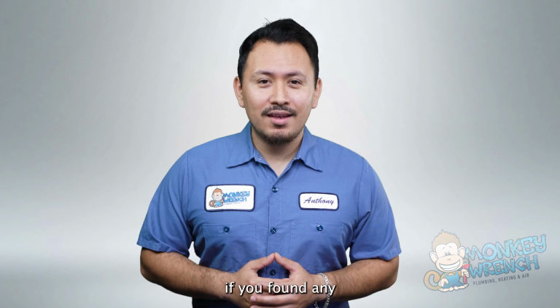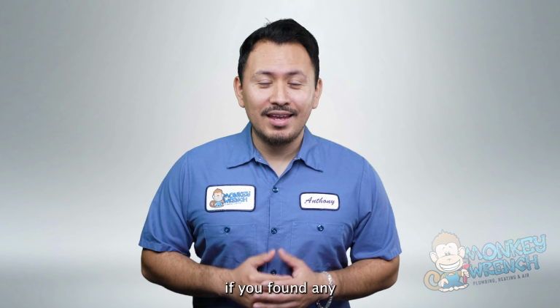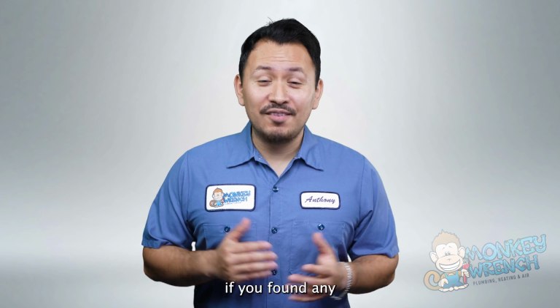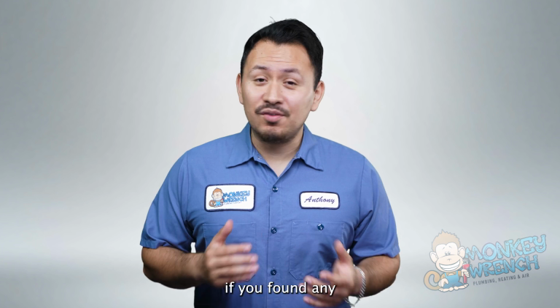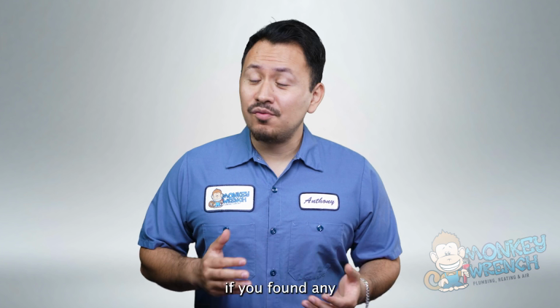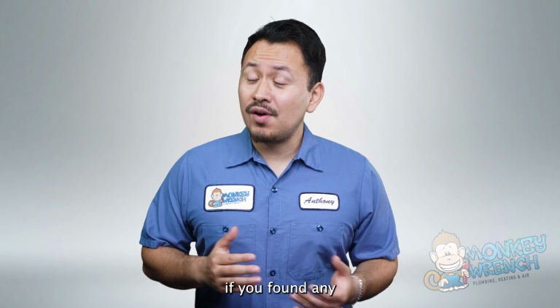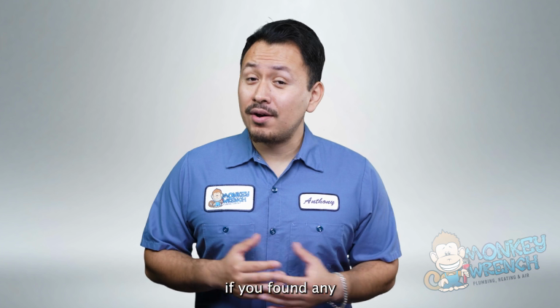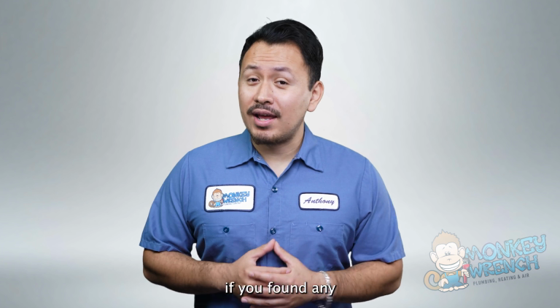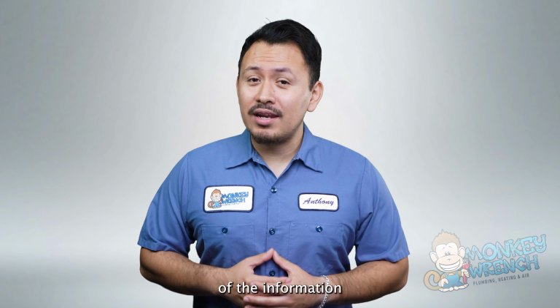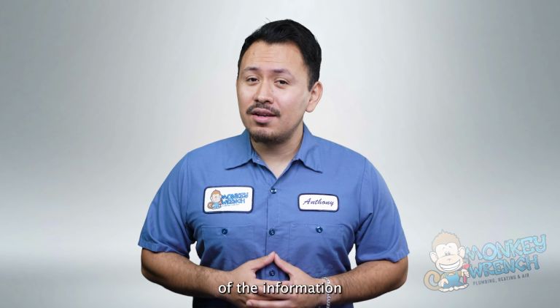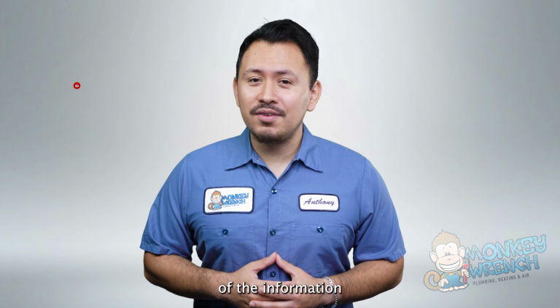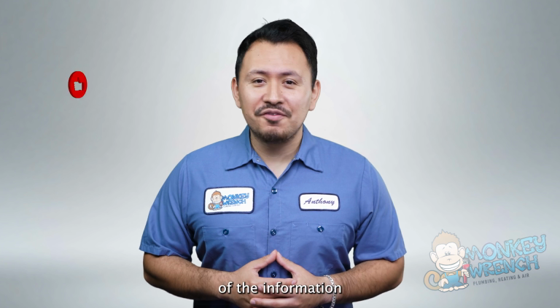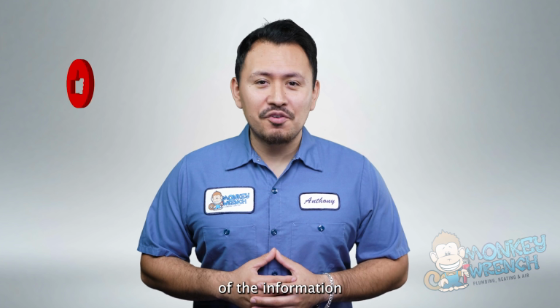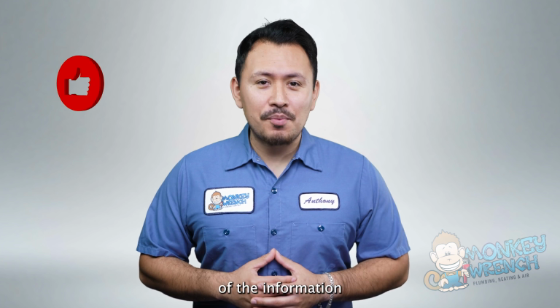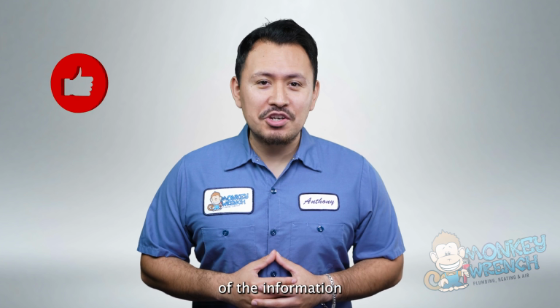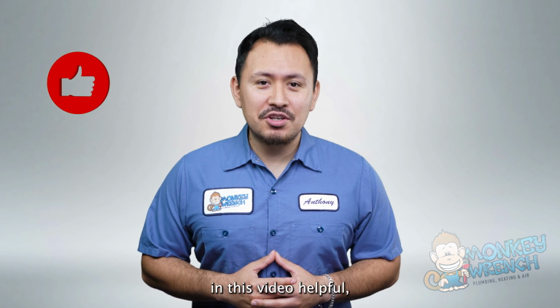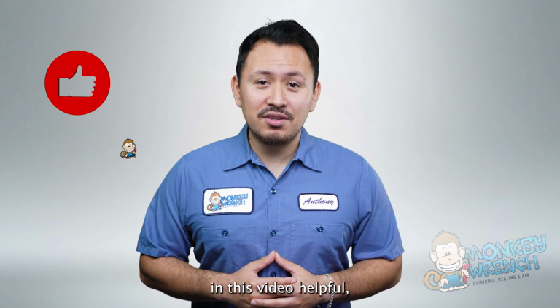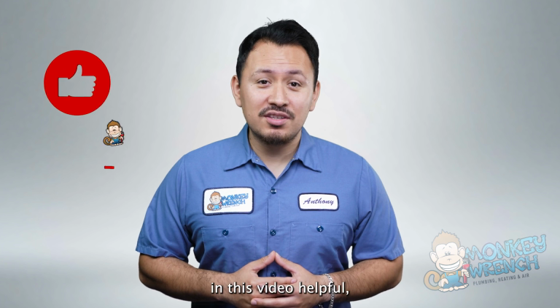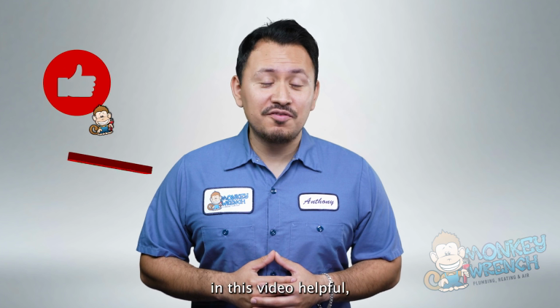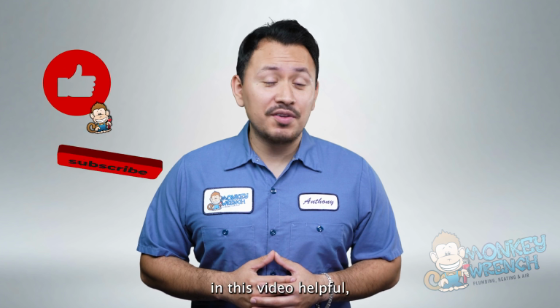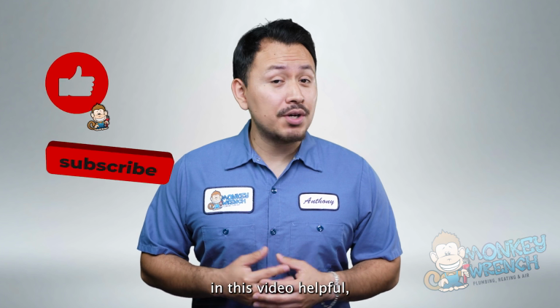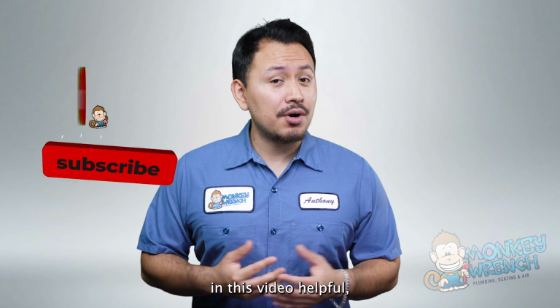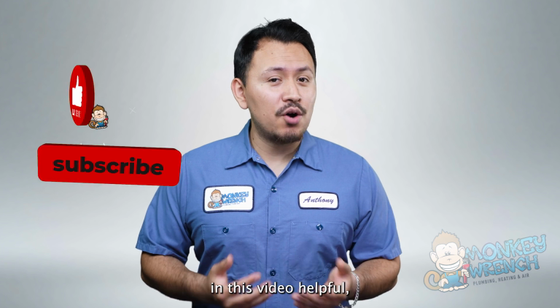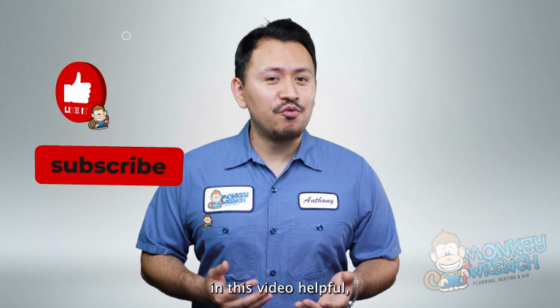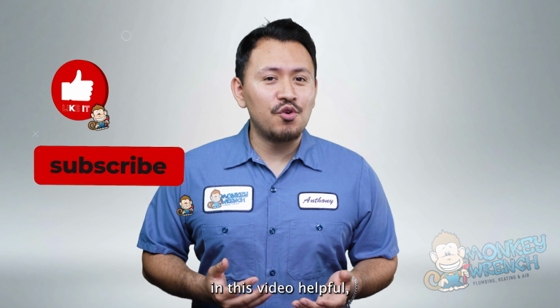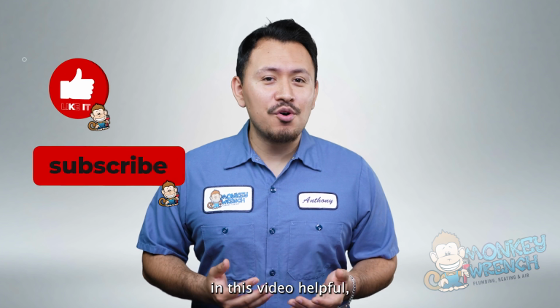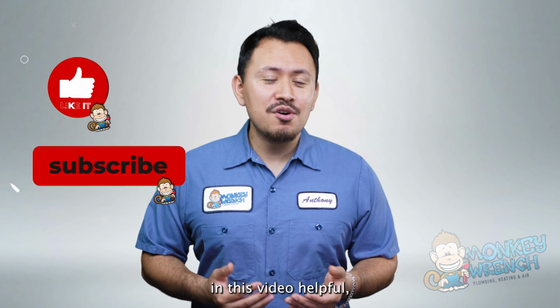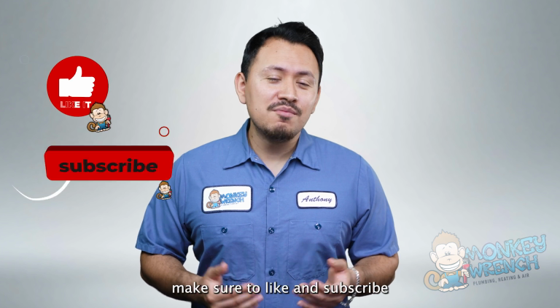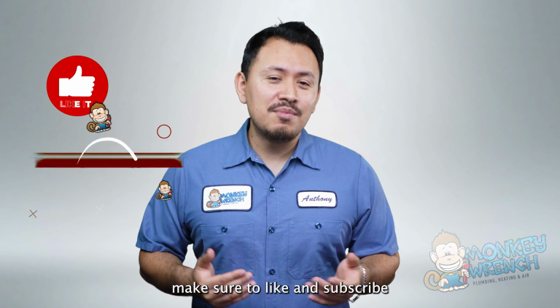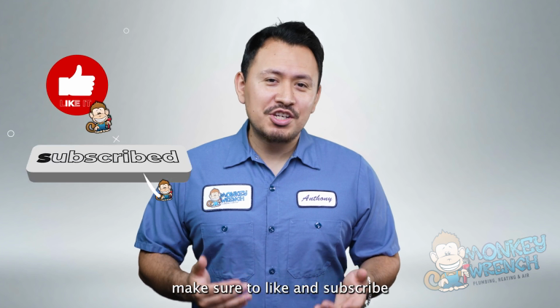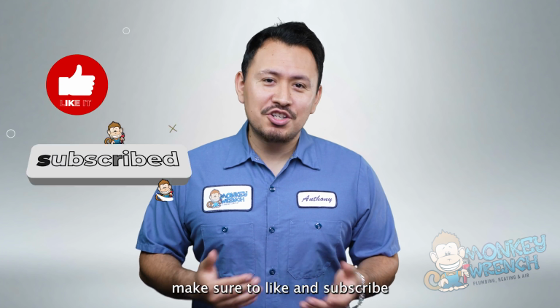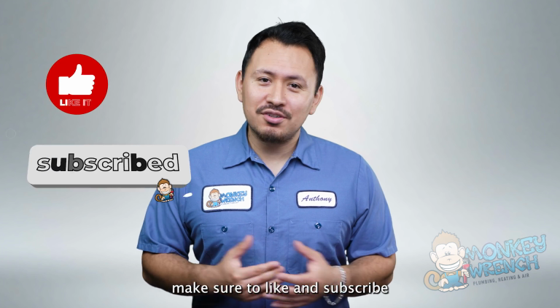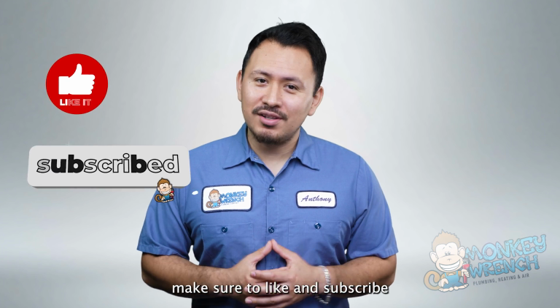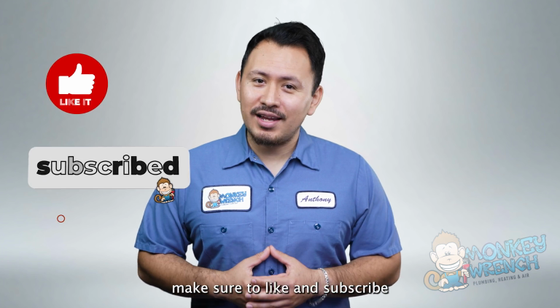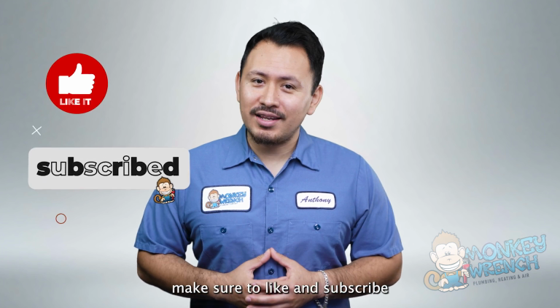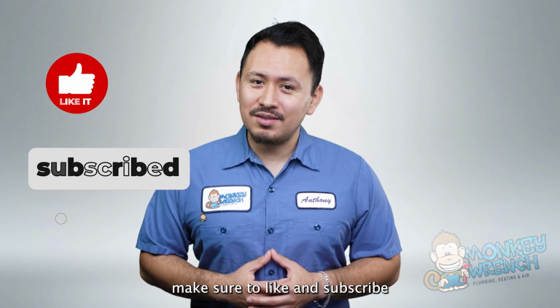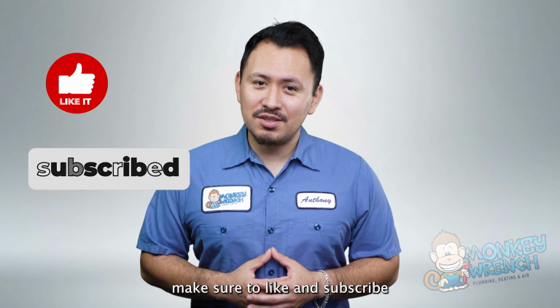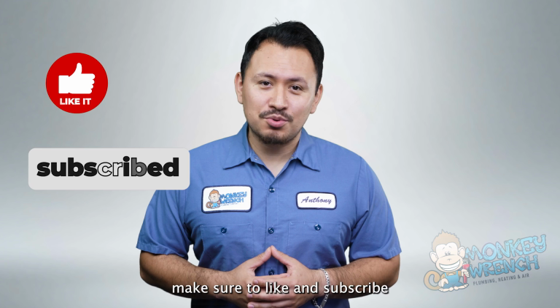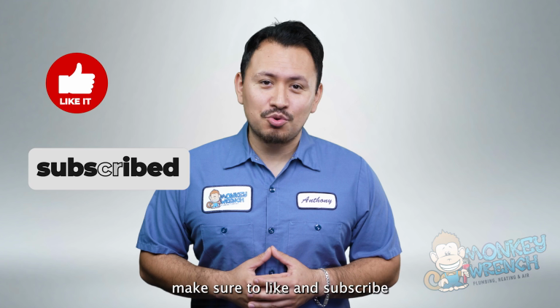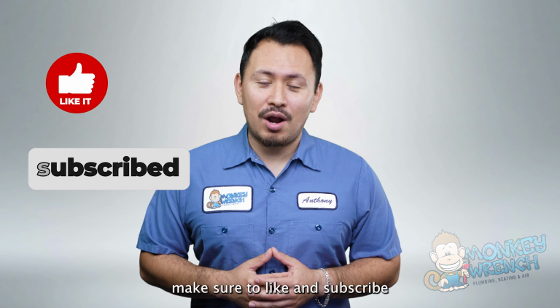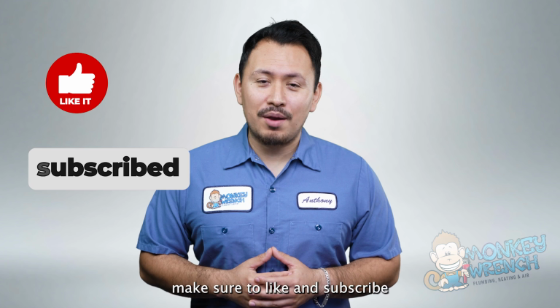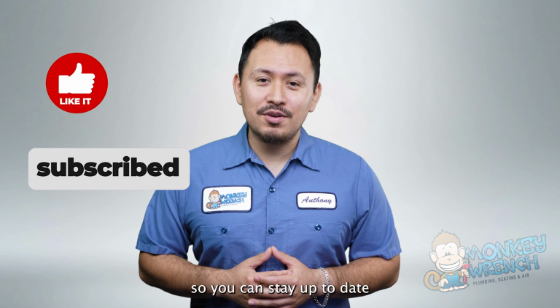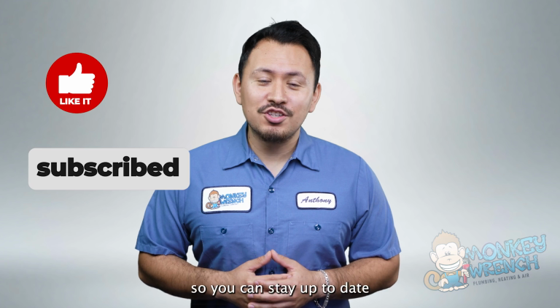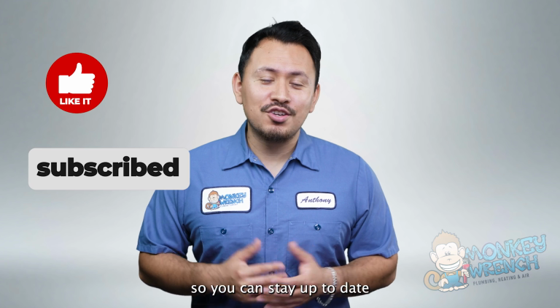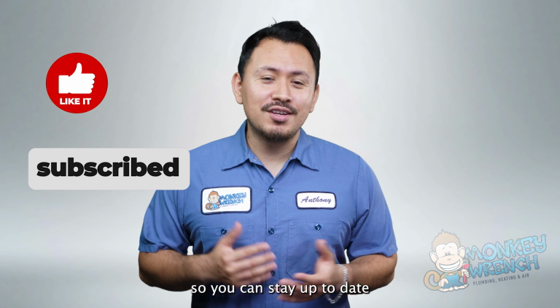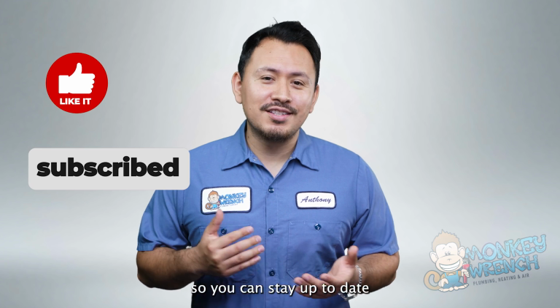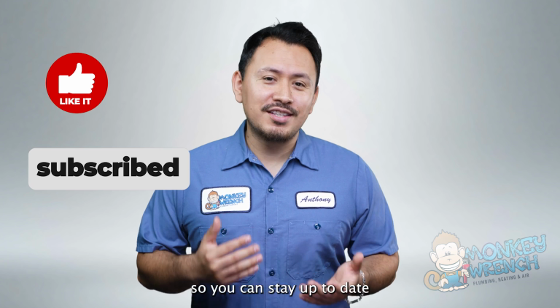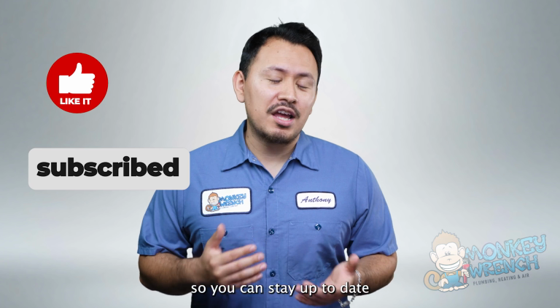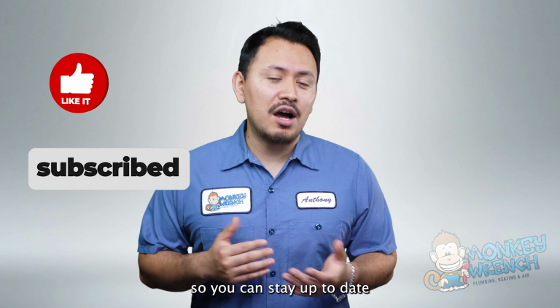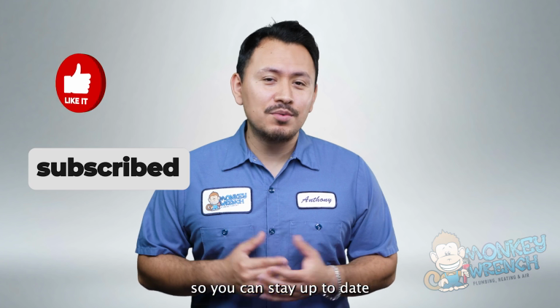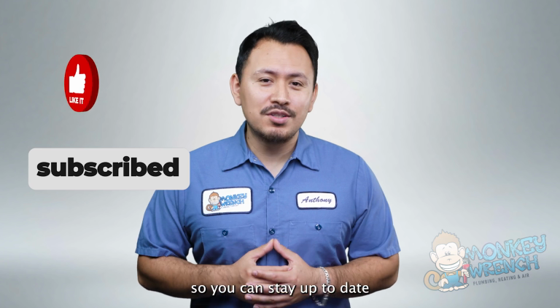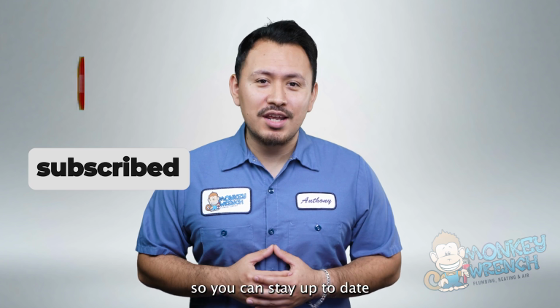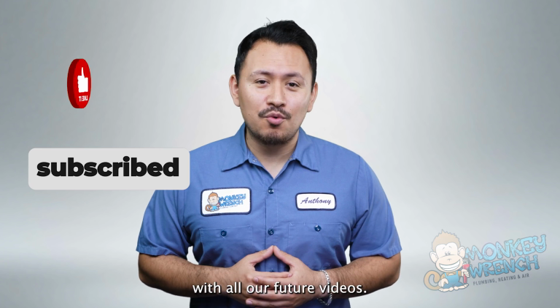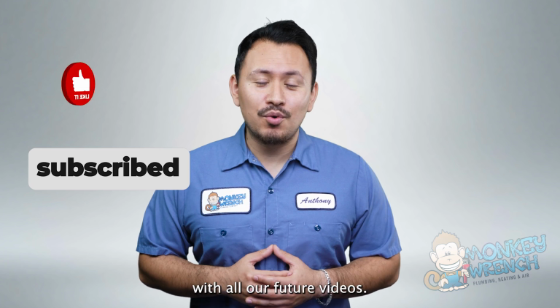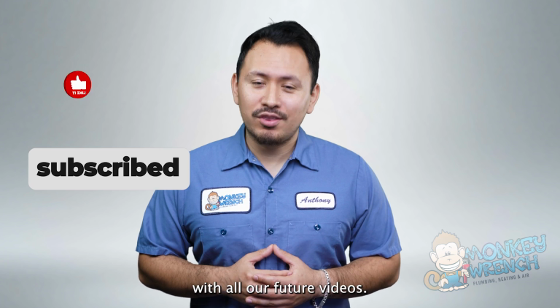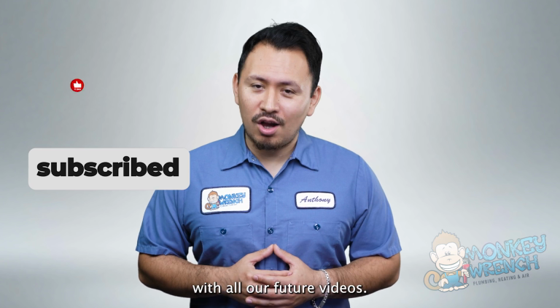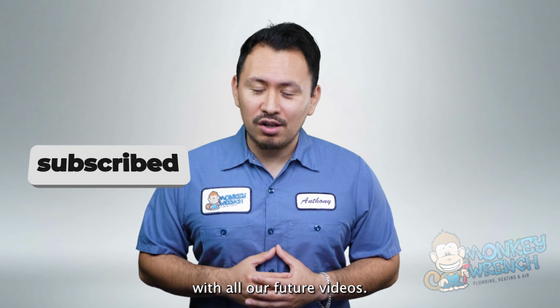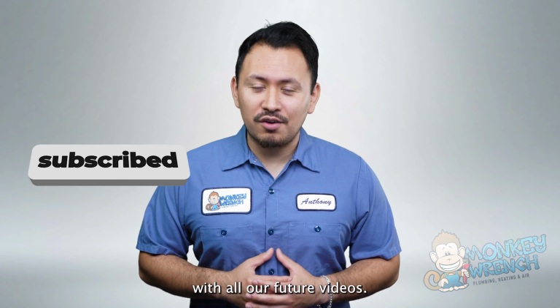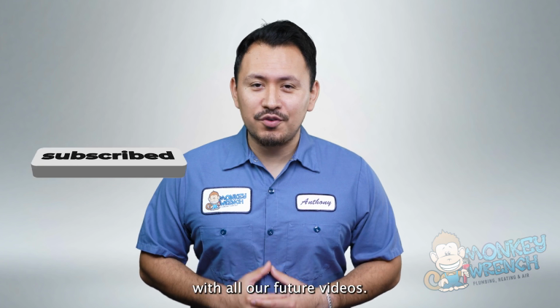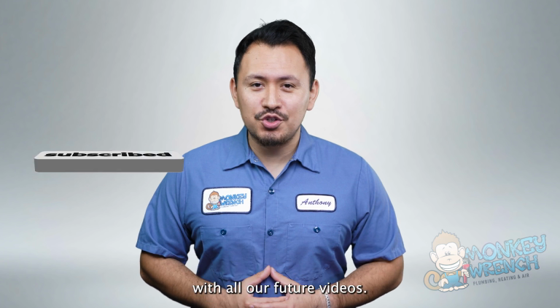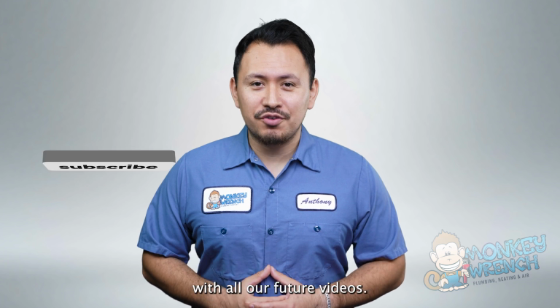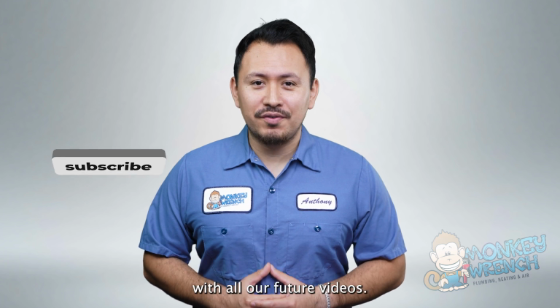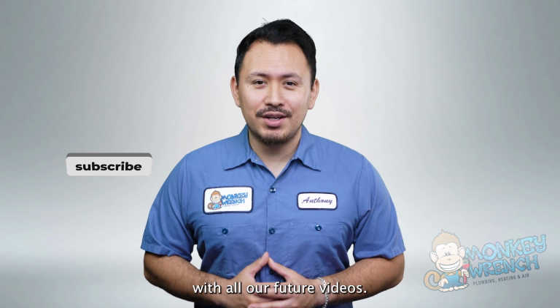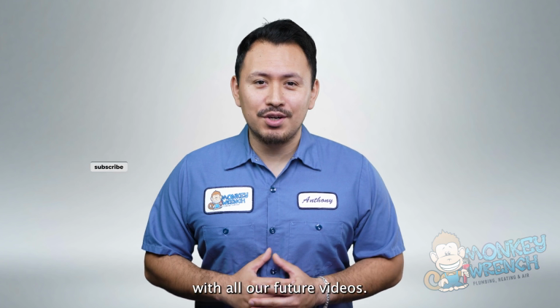If you found any of the information in this video helpful, make sure to like and subscribe so you can stay up to date with all our future videos.